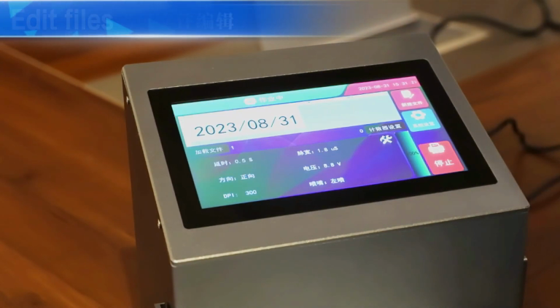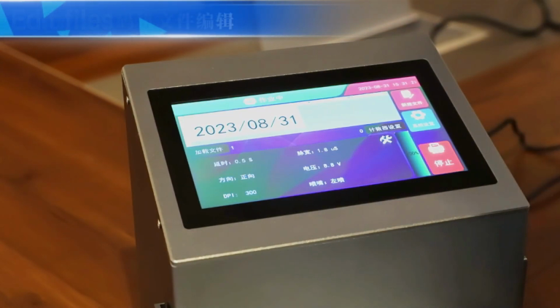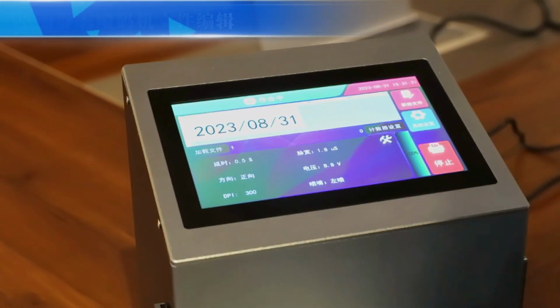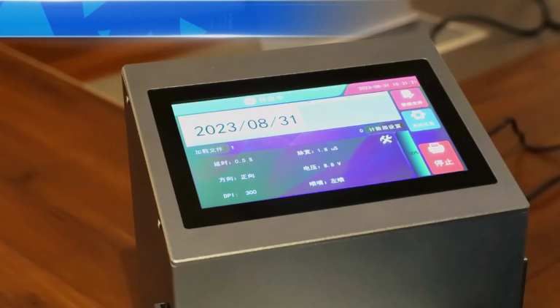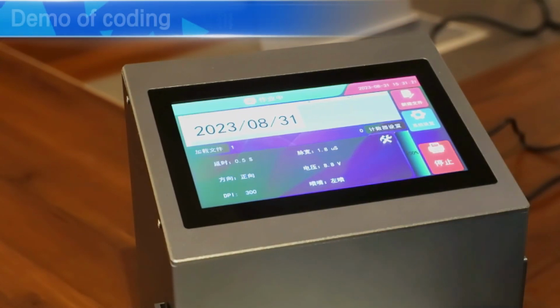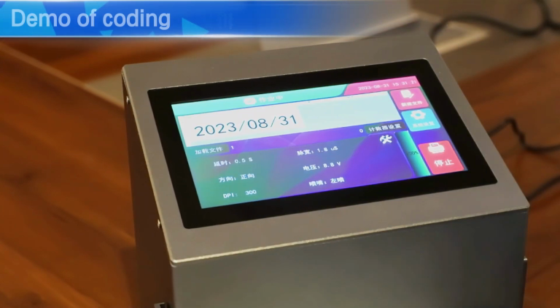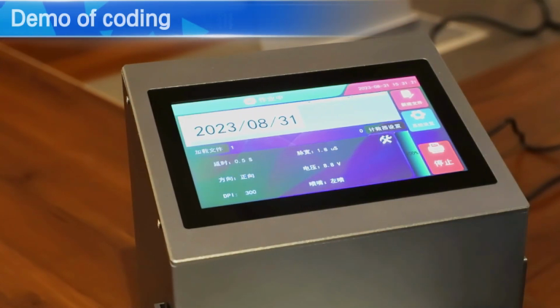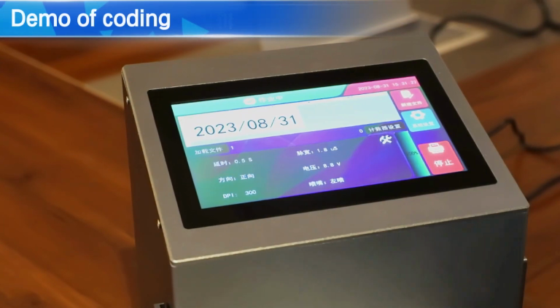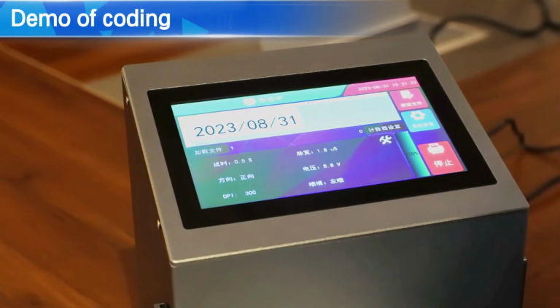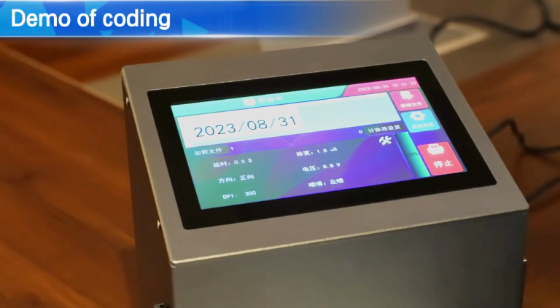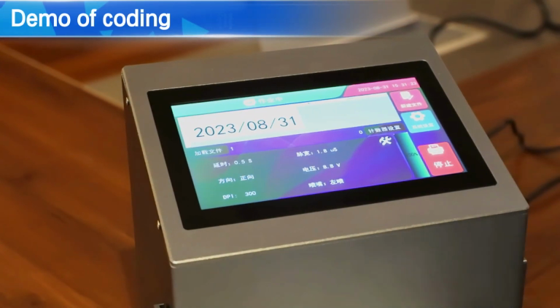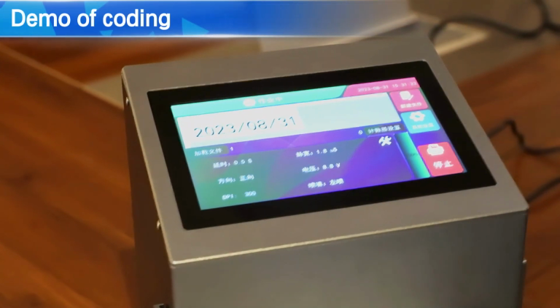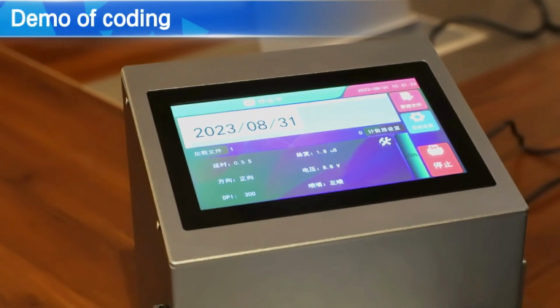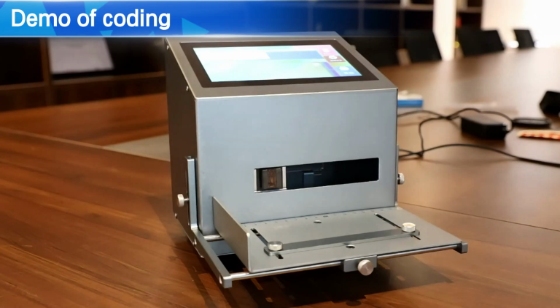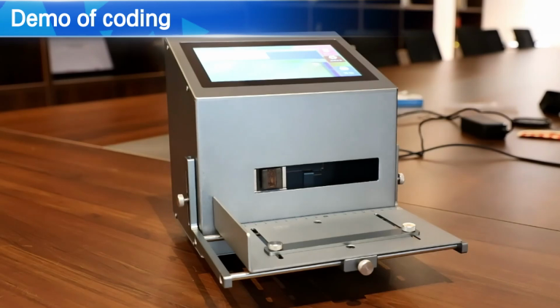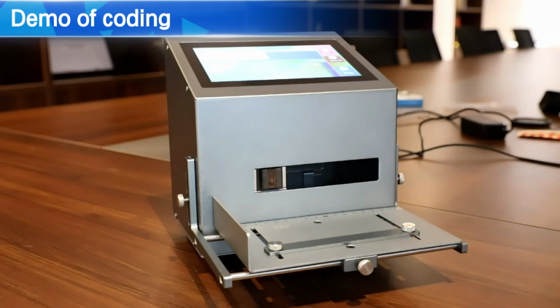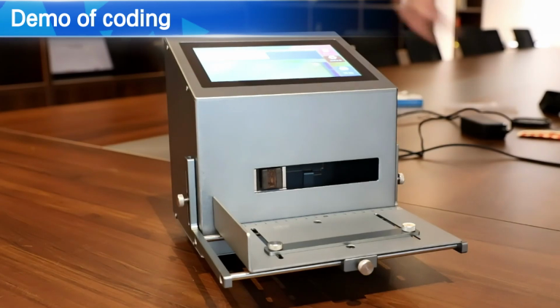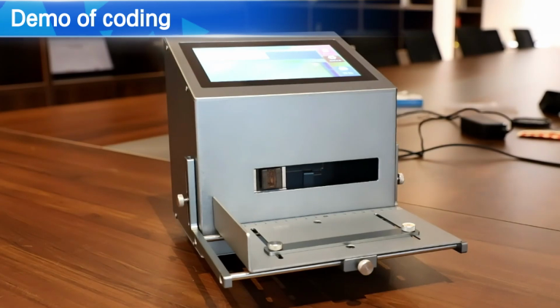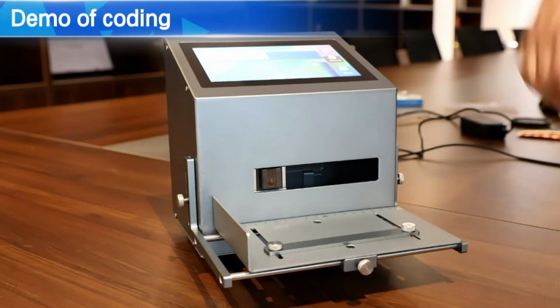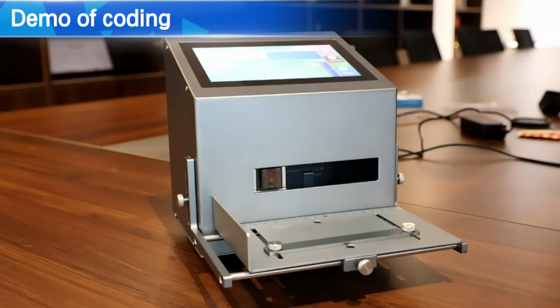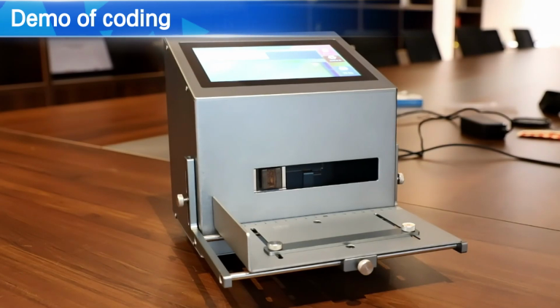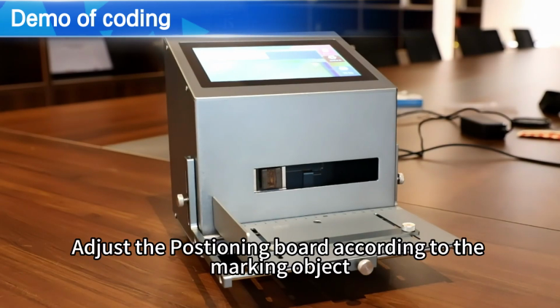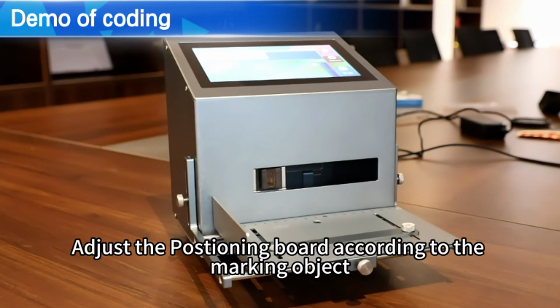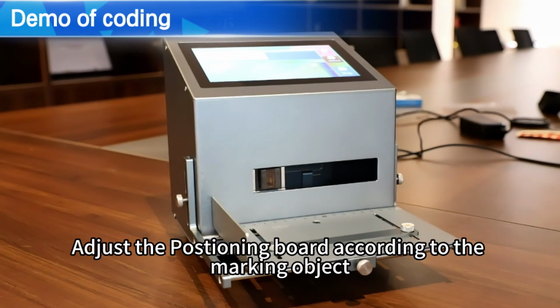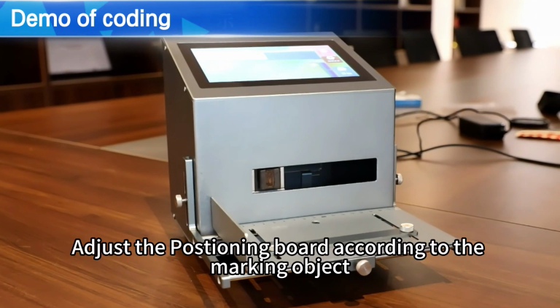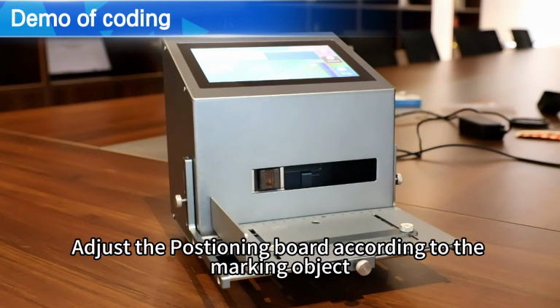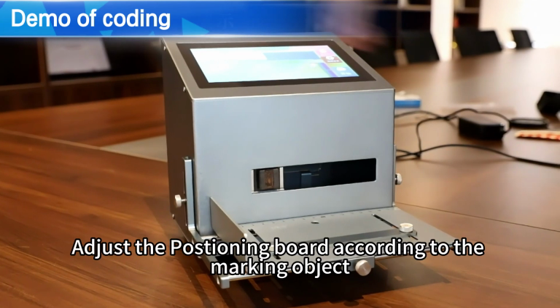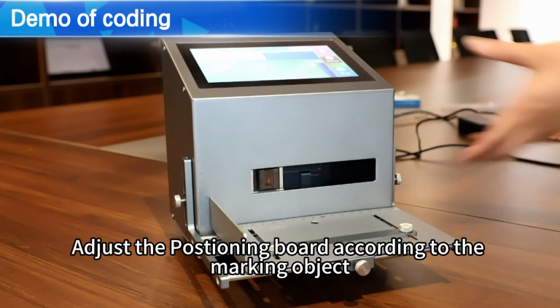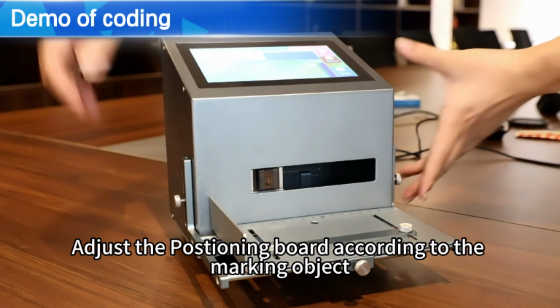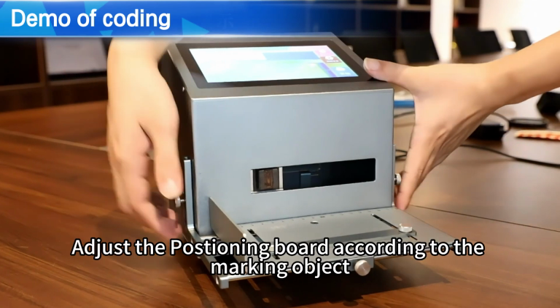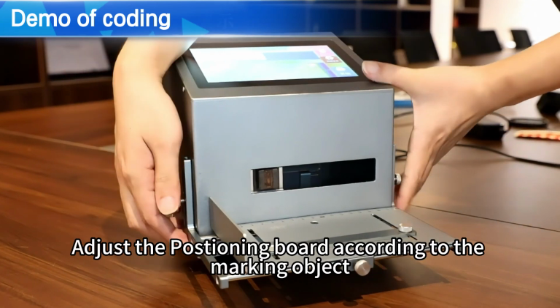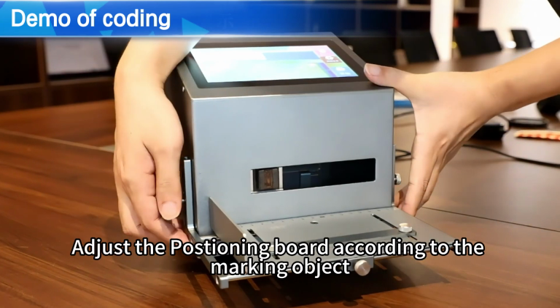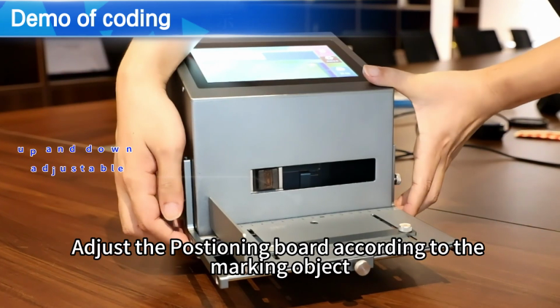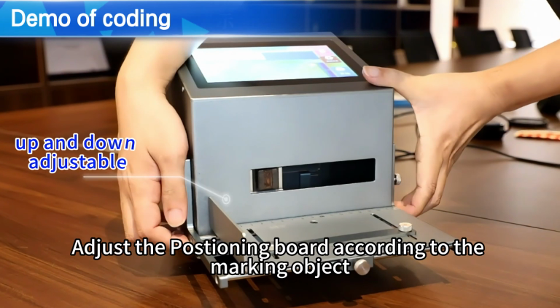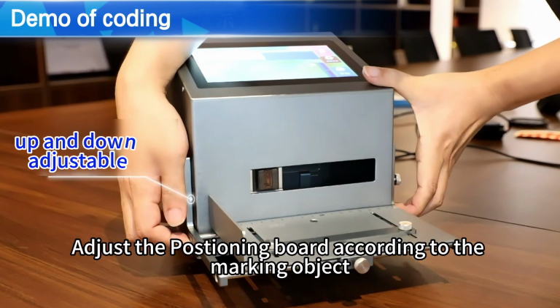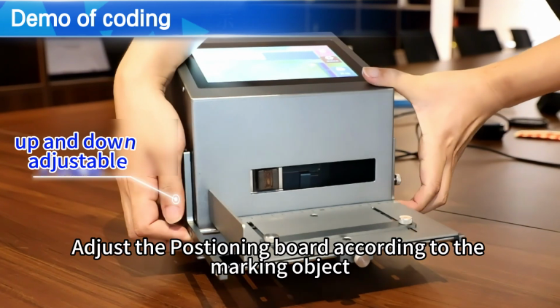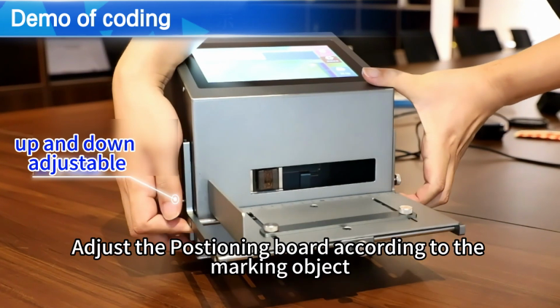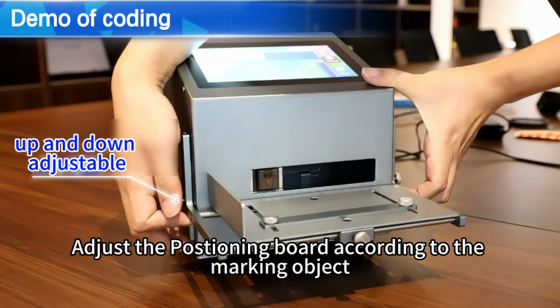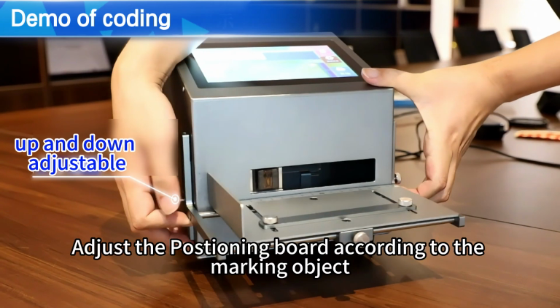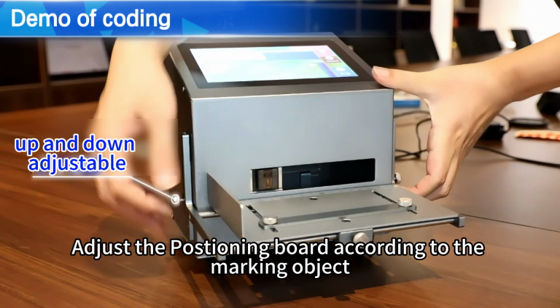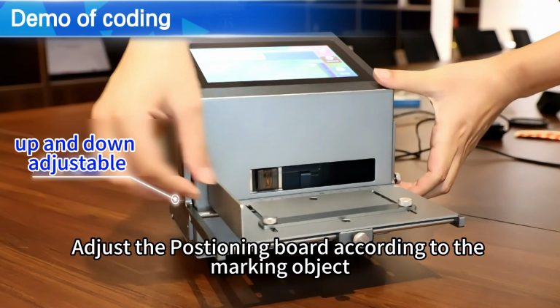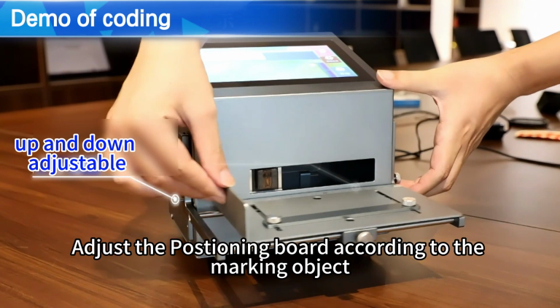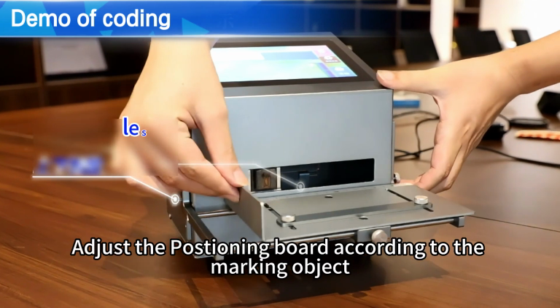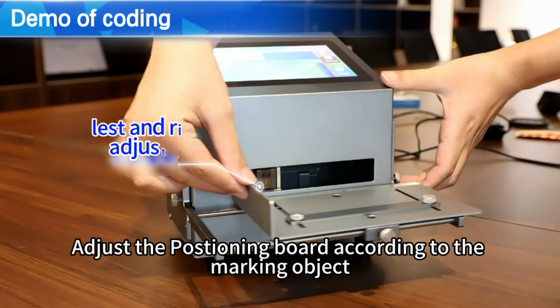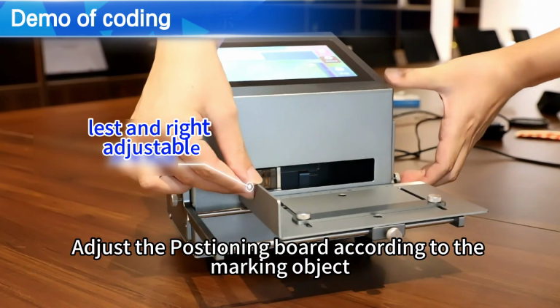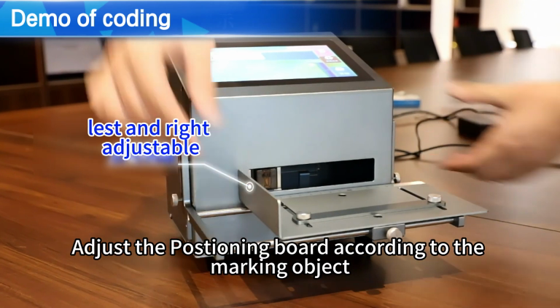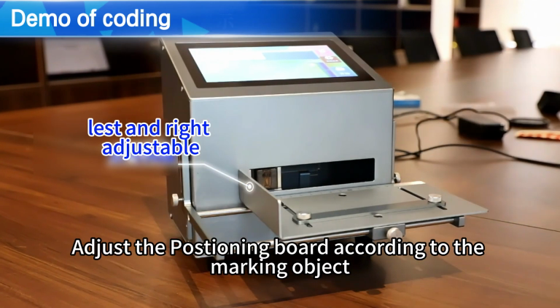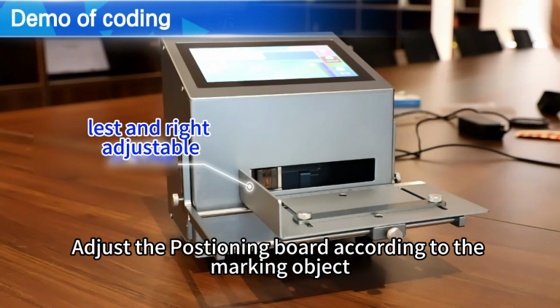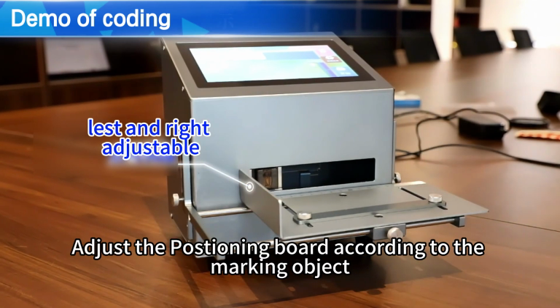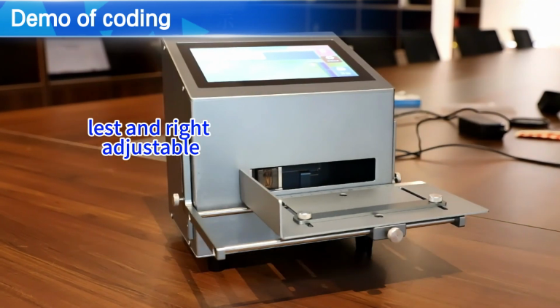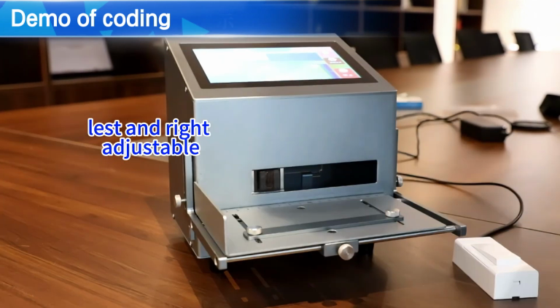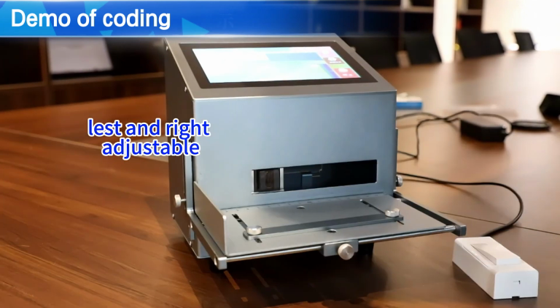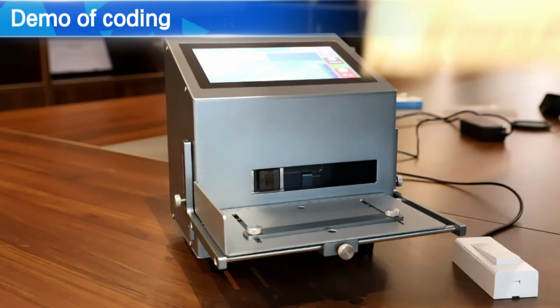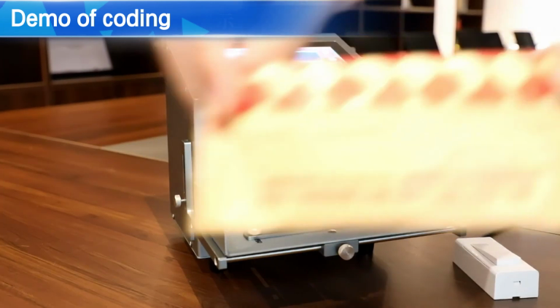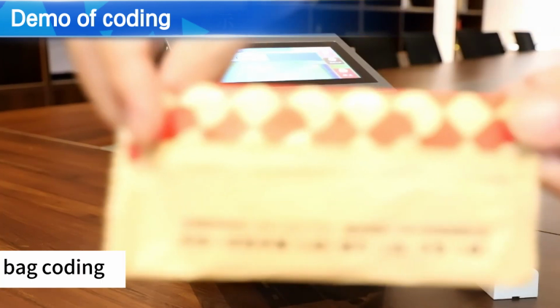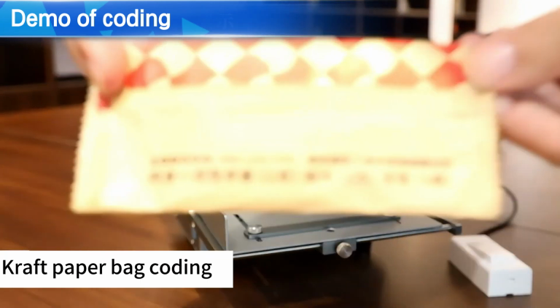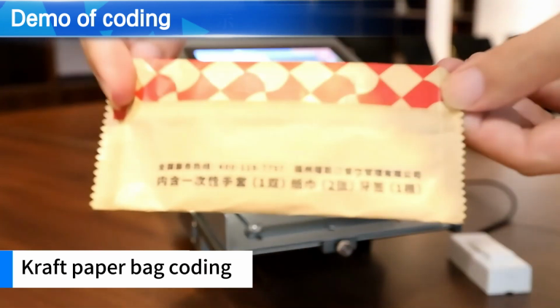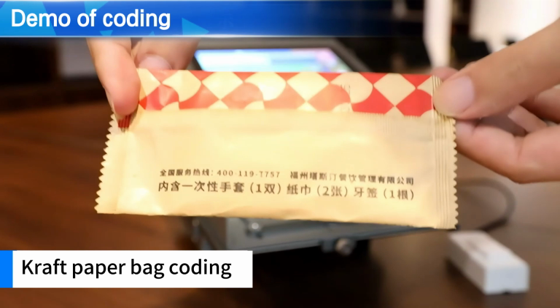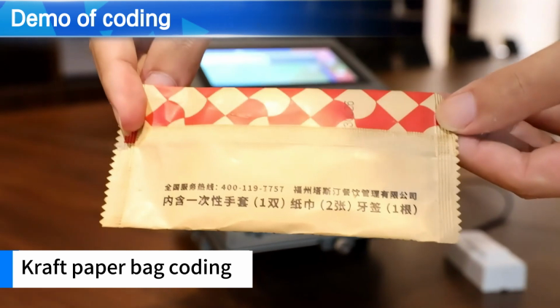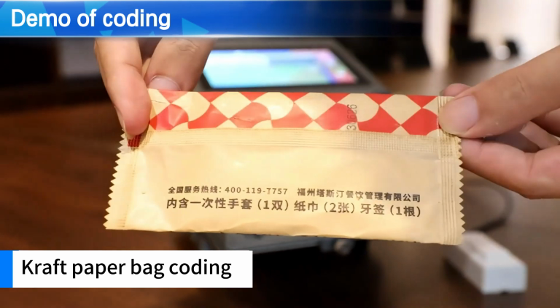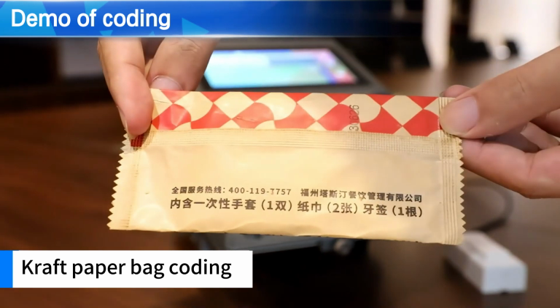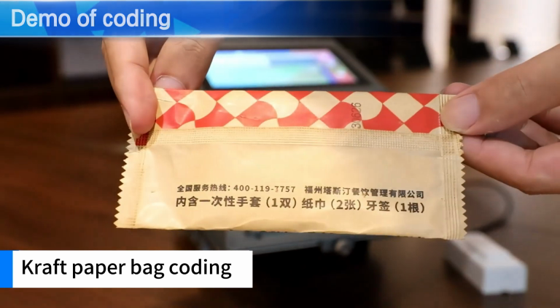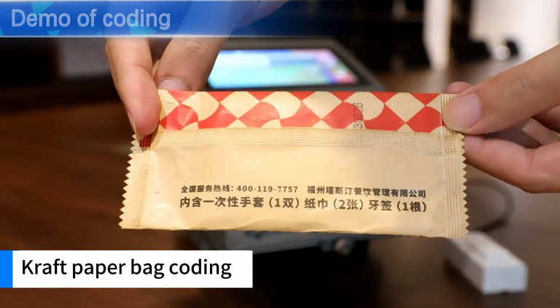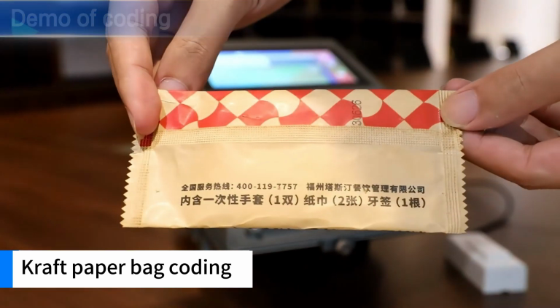Demo of coding. Adjust the post-turning board according to the marking object. Craft paperback coding demonstrated.